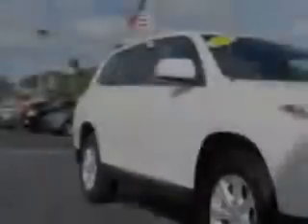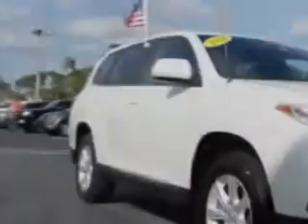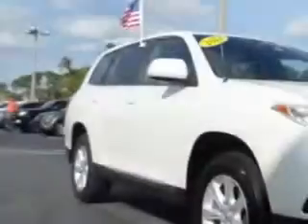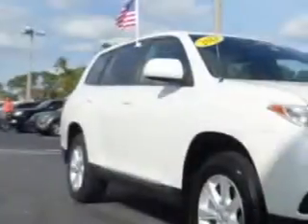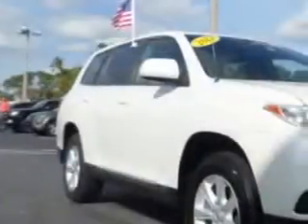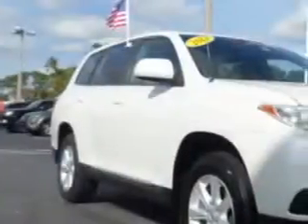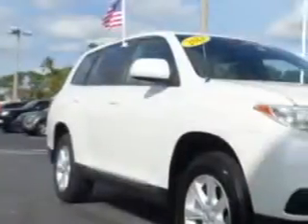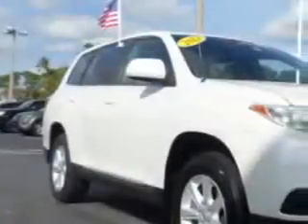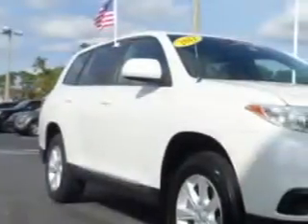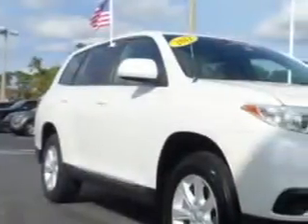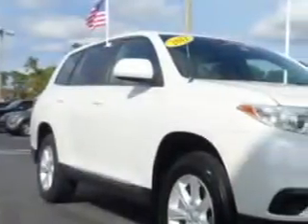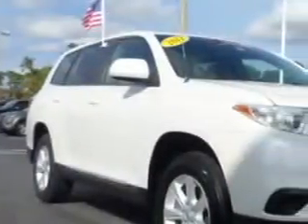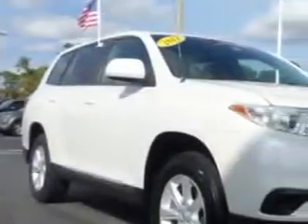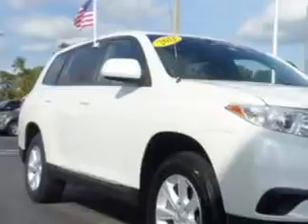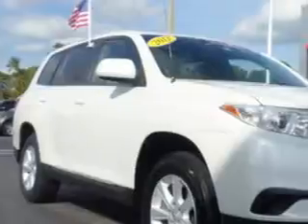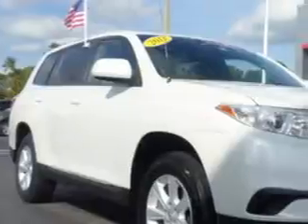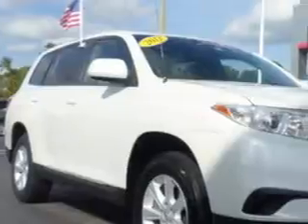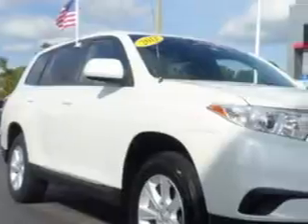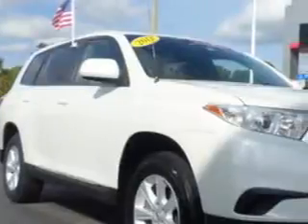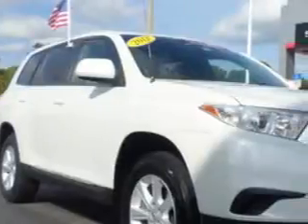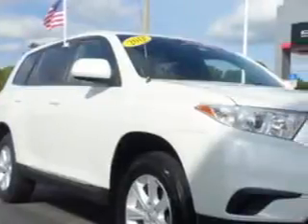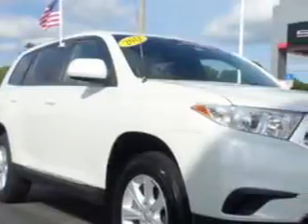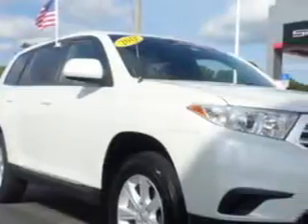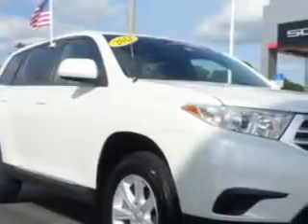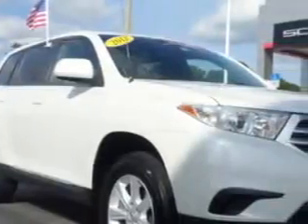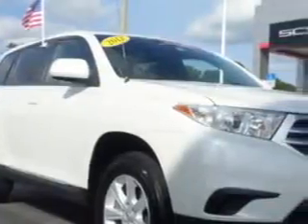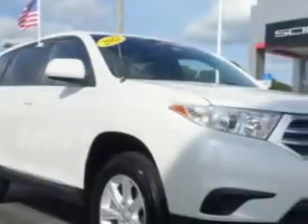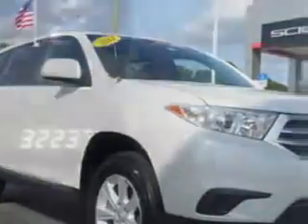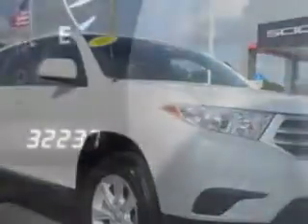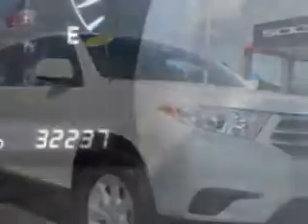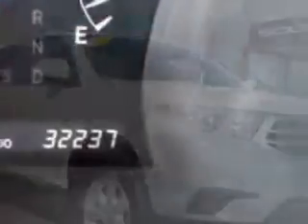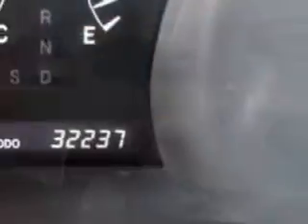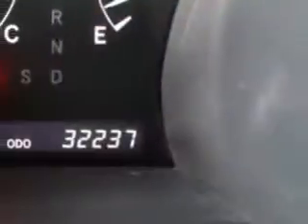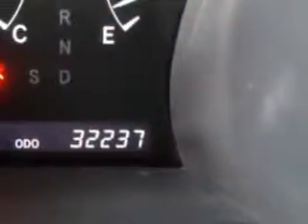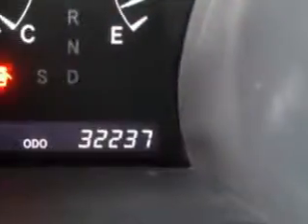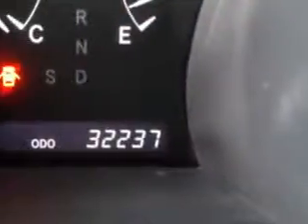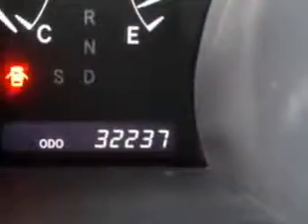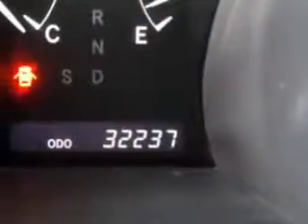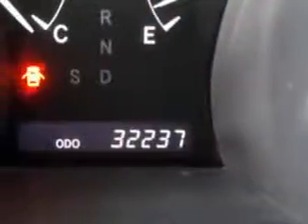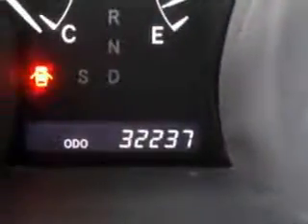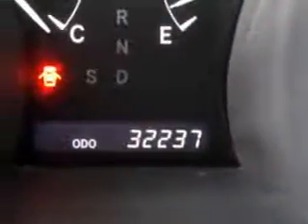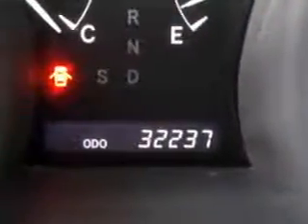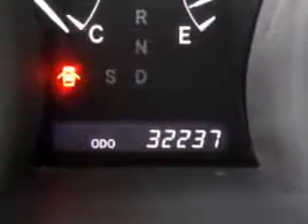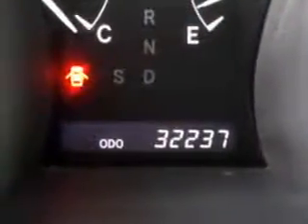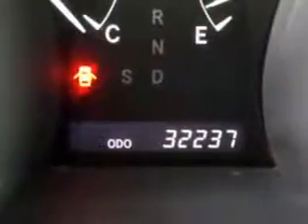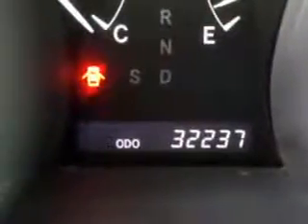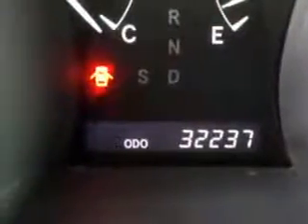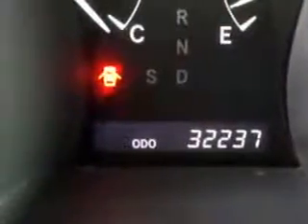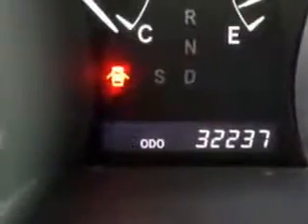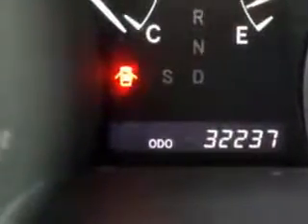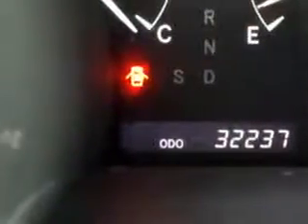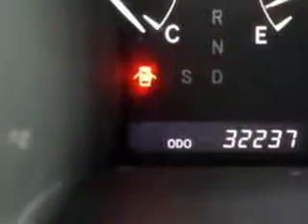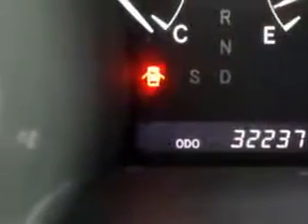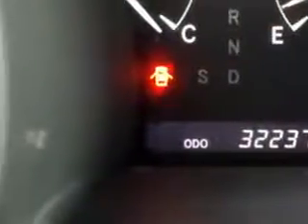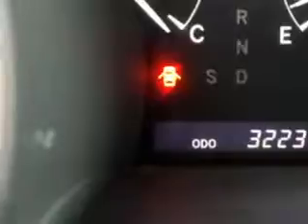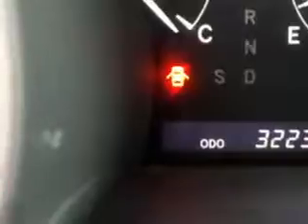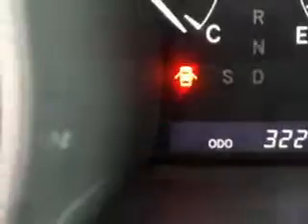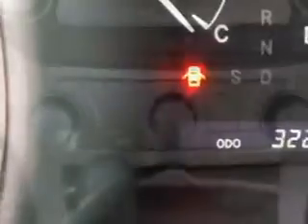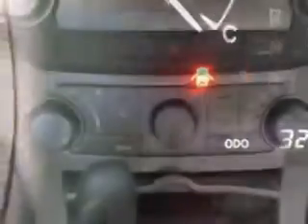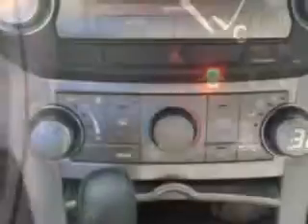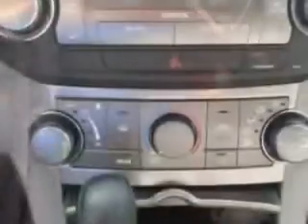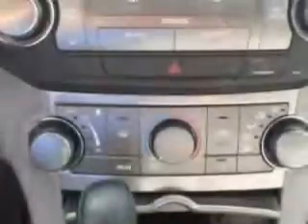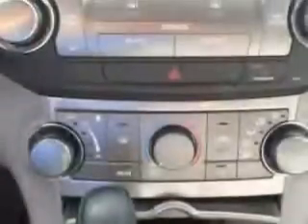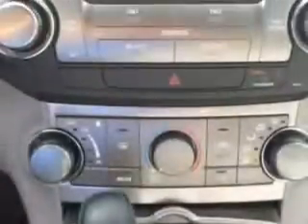At Treasure Coast Toyota, we know you need a car that offers convenience, comfort, and space — whether taking the kids to their soccer game or having a night out with your friends.